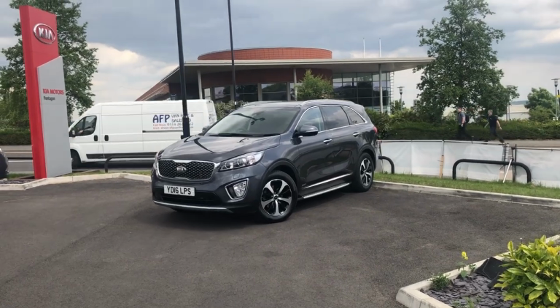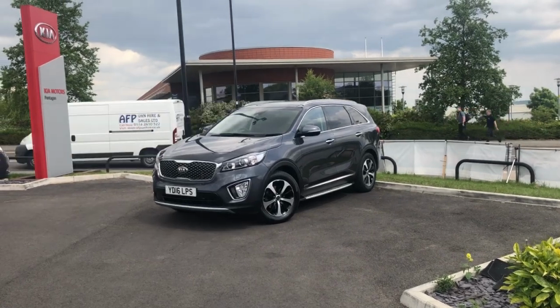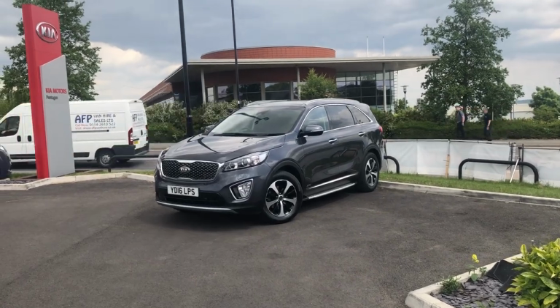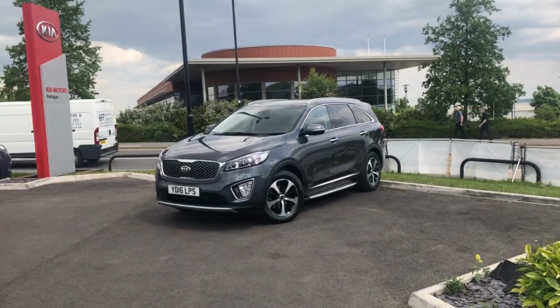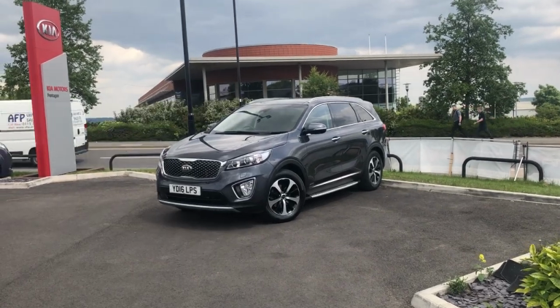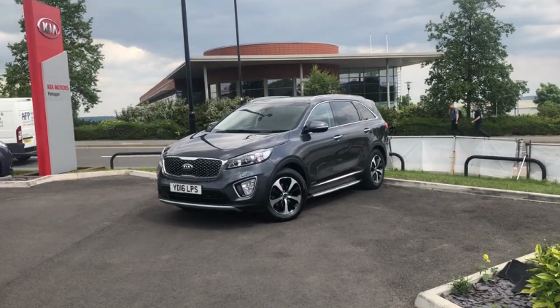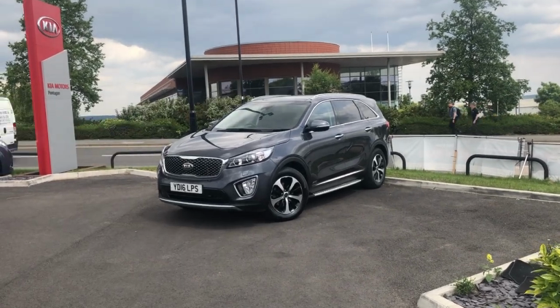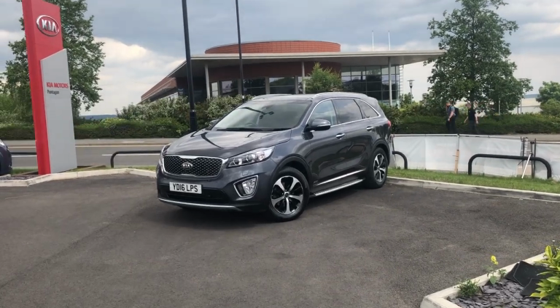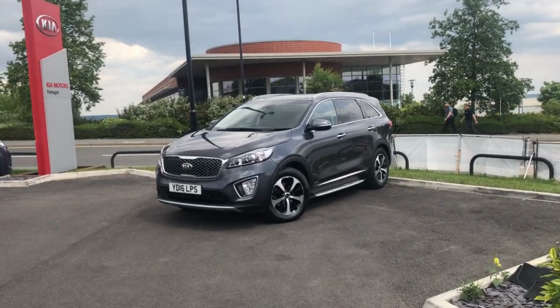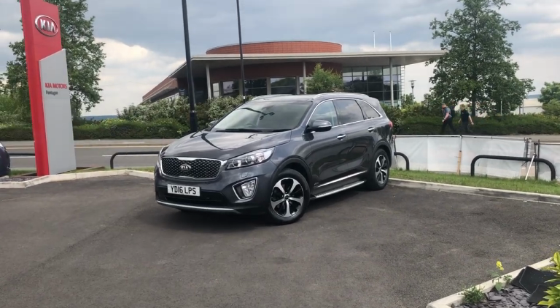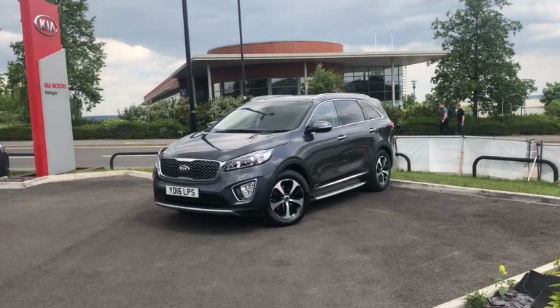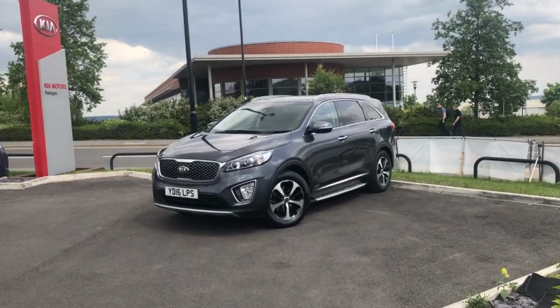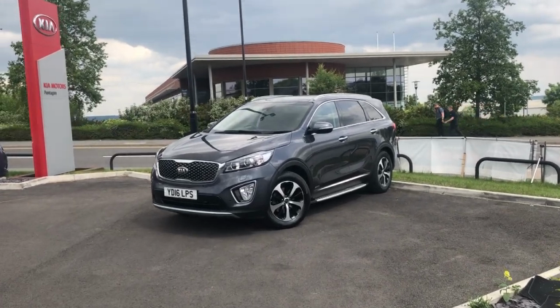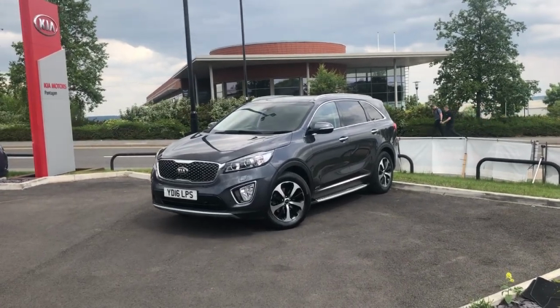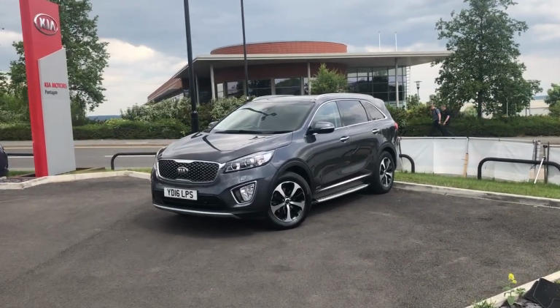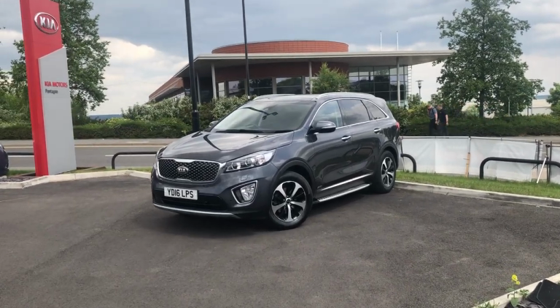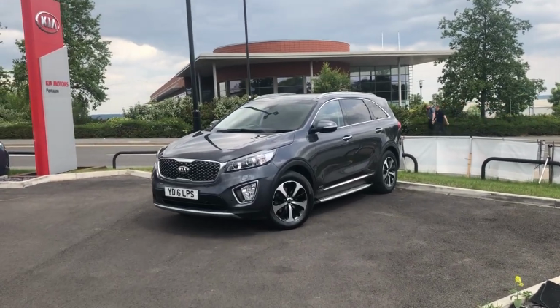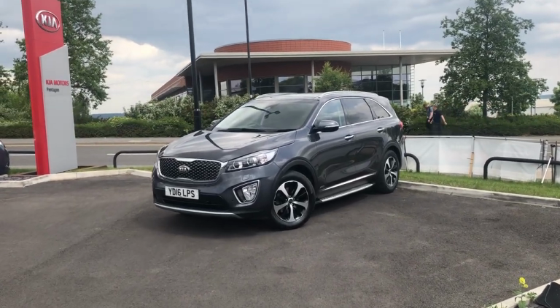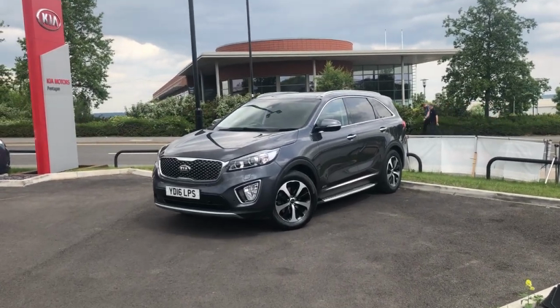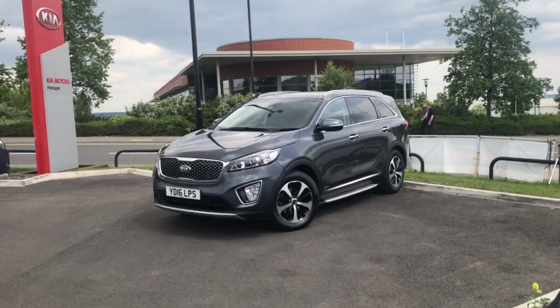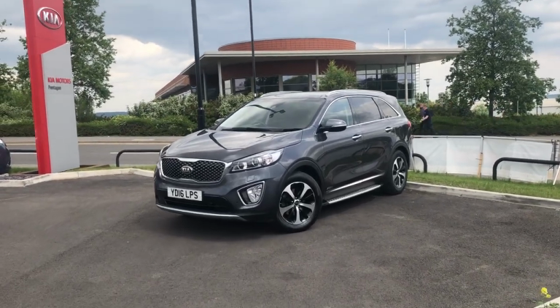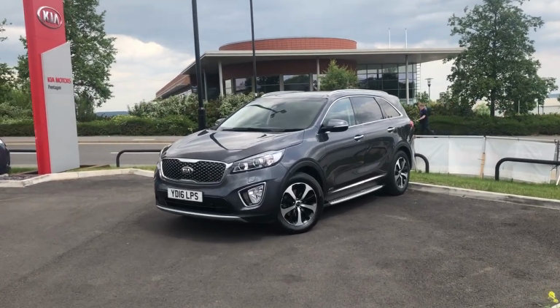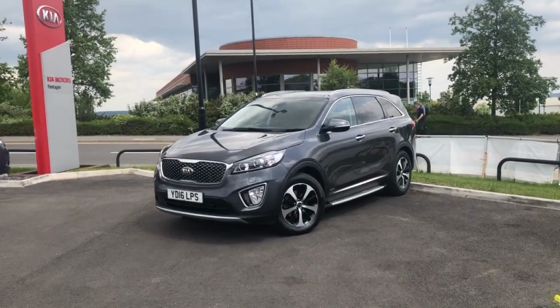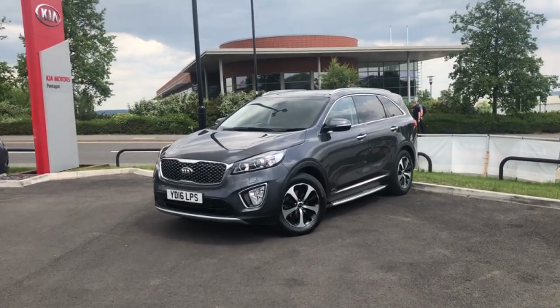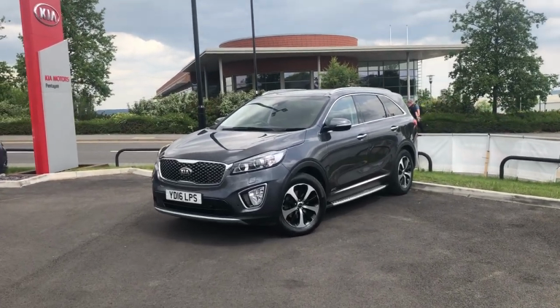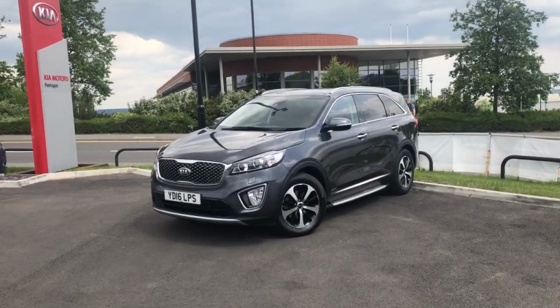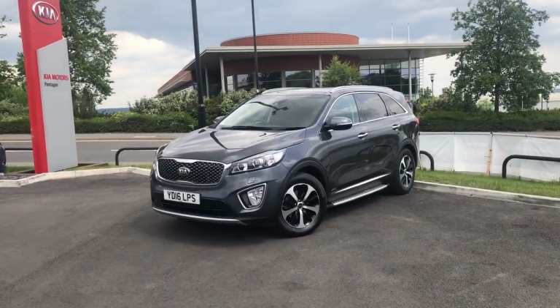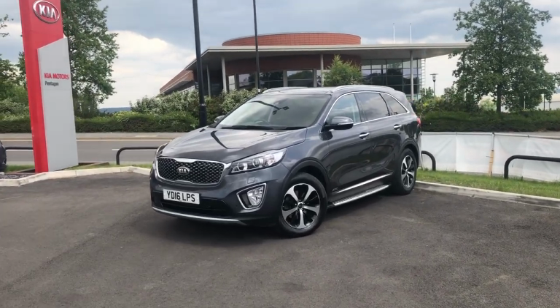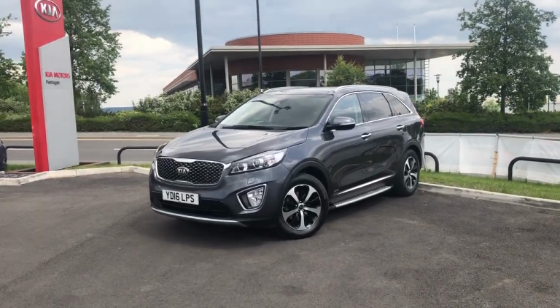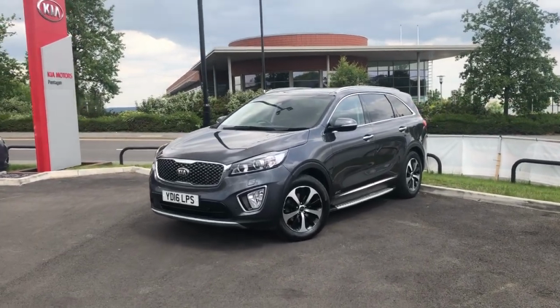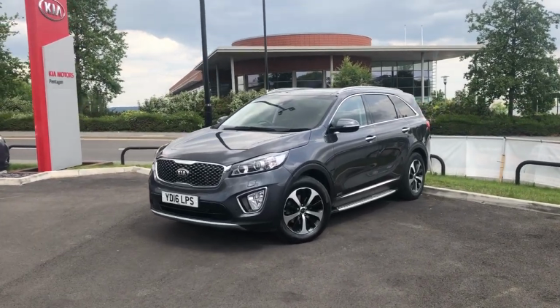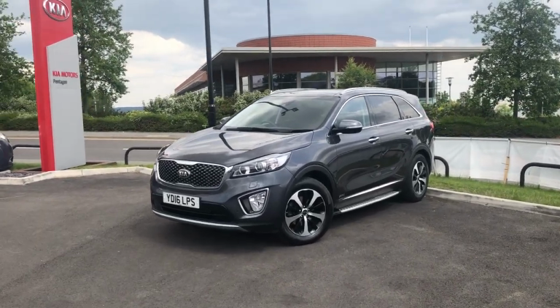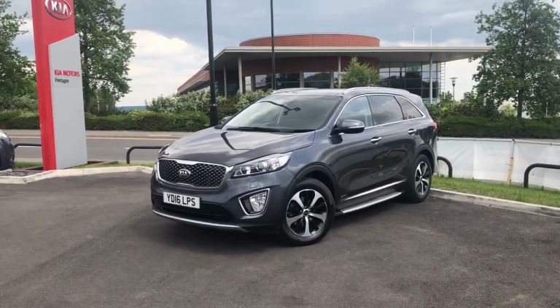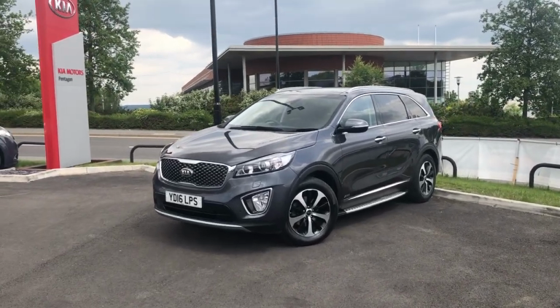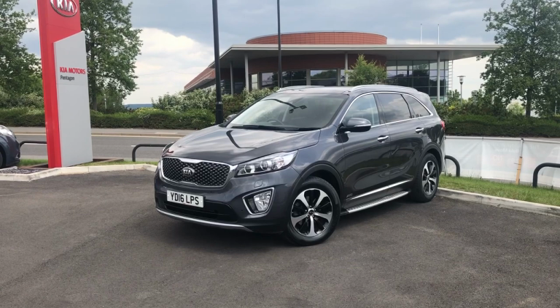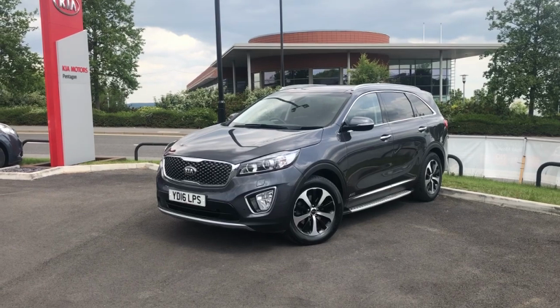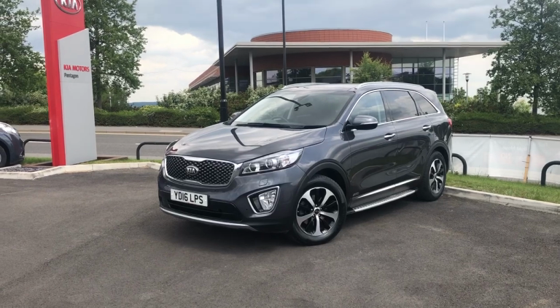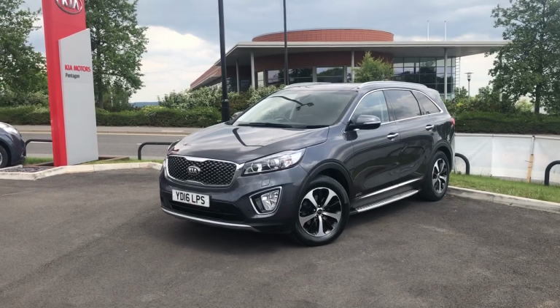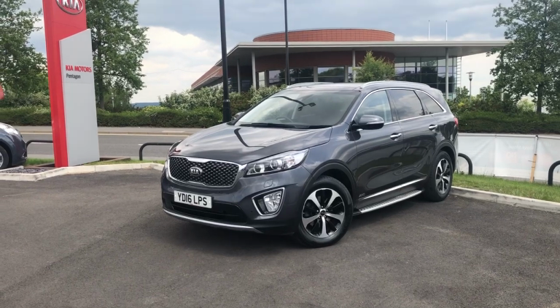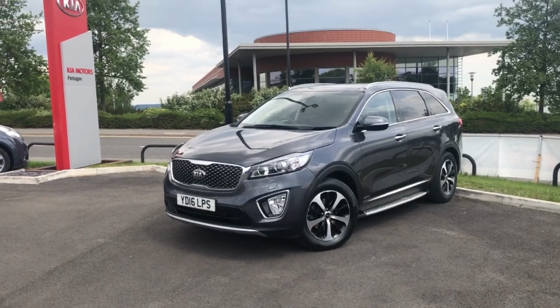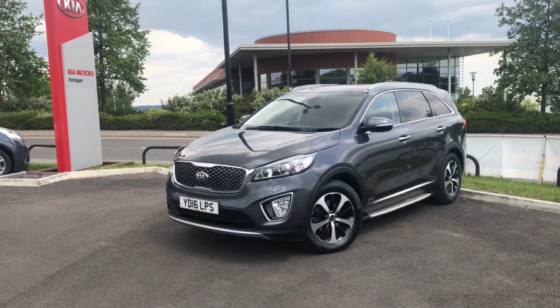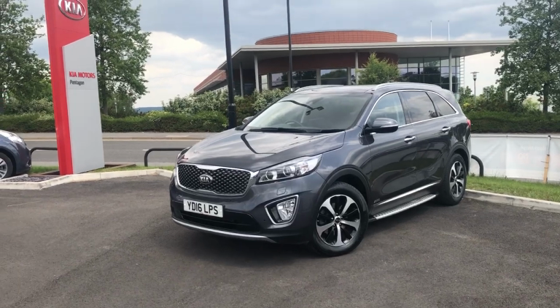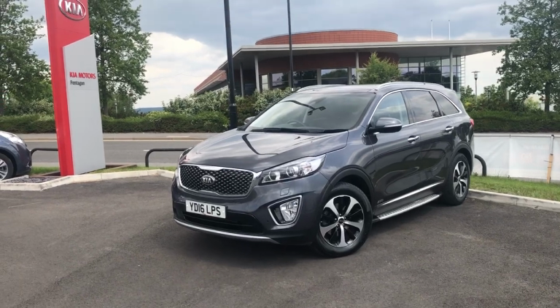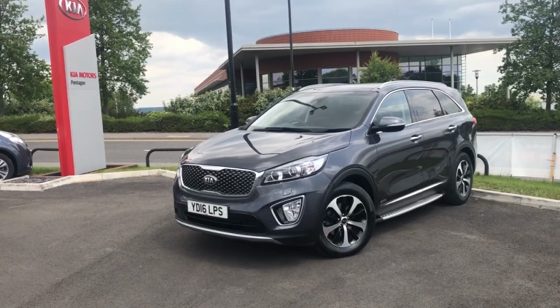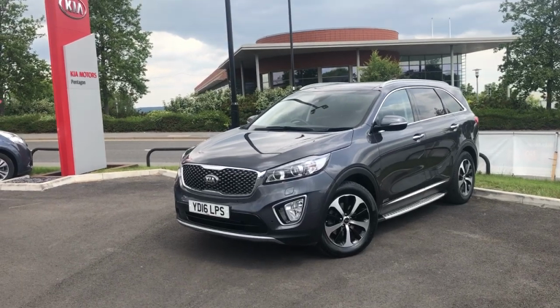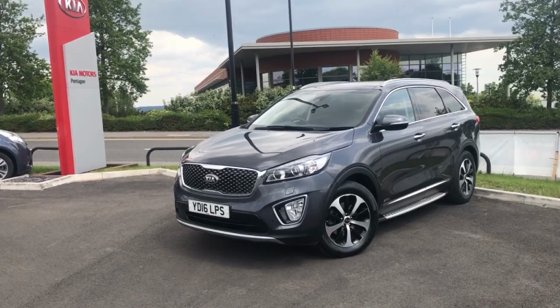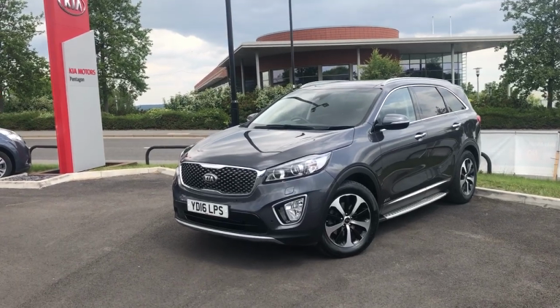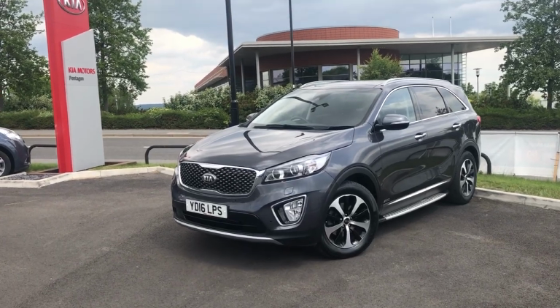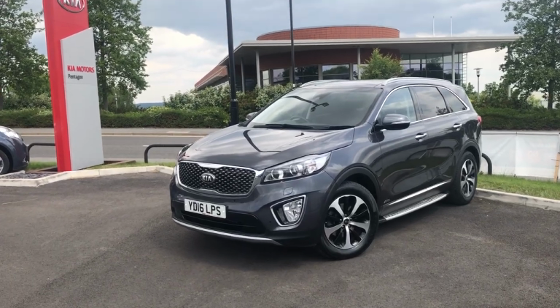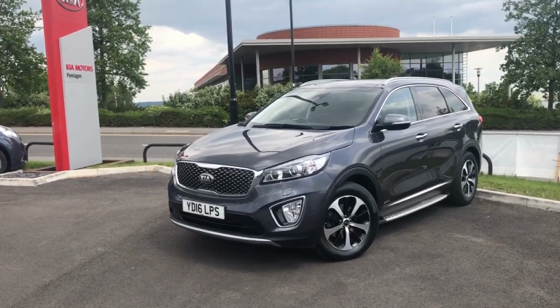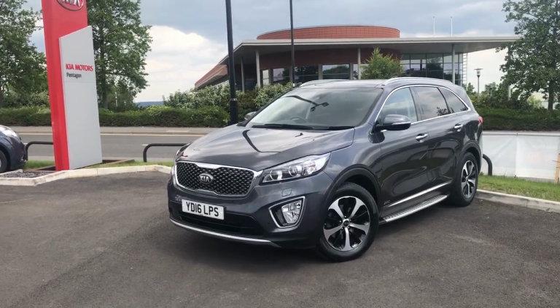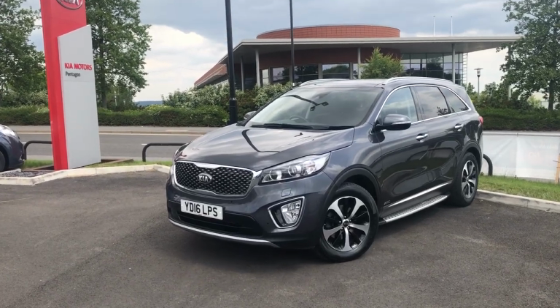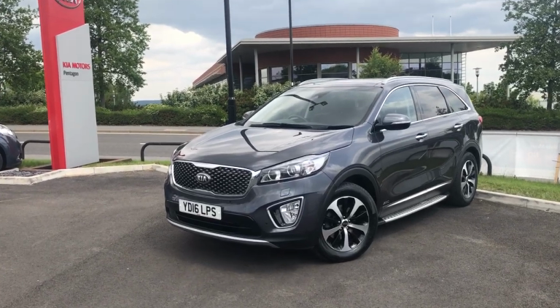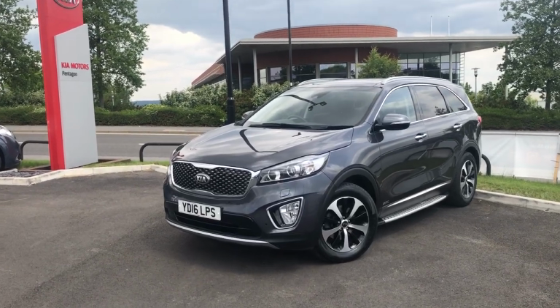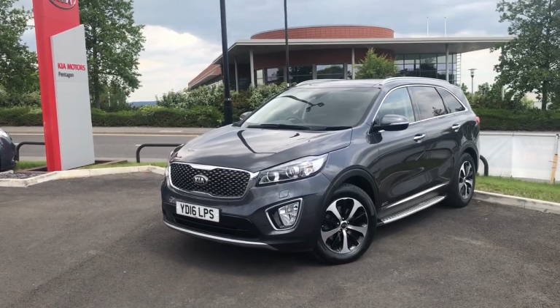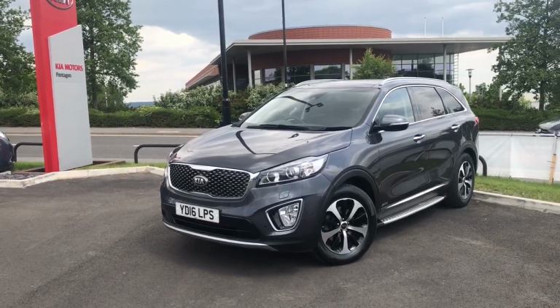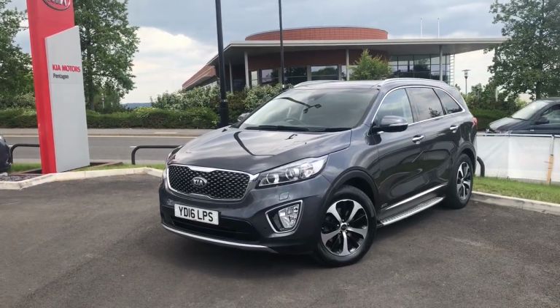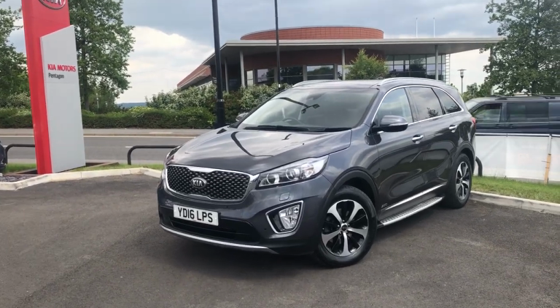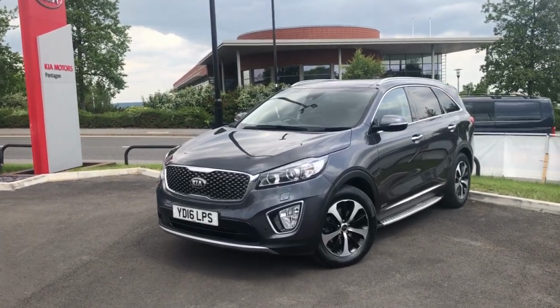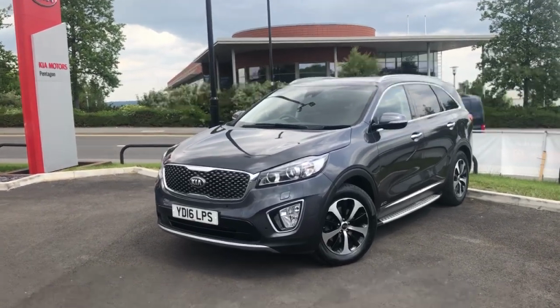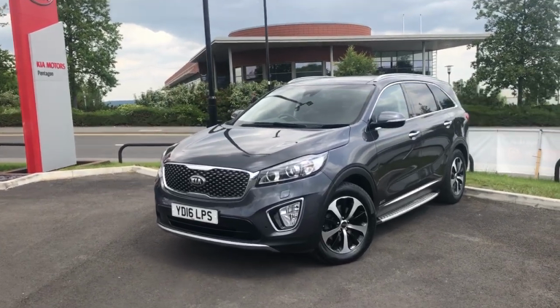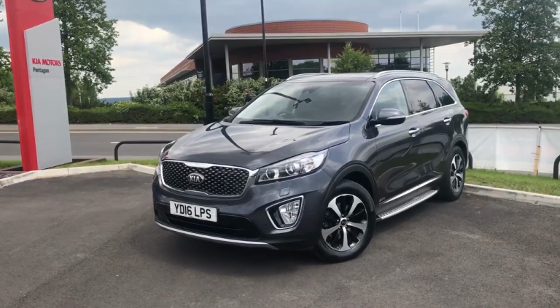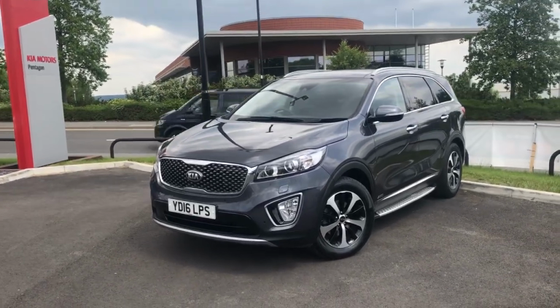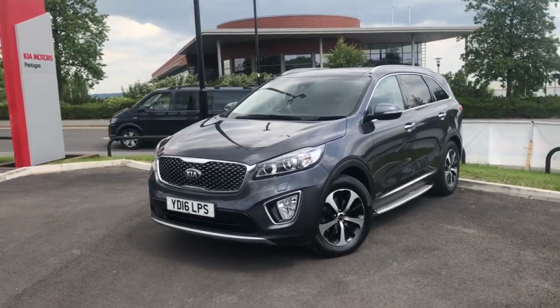Hello and welcome to Pentingham Parkway. I'm Lewis and today I'm going to be showing you our 16 plate Kia Sorento KX3.